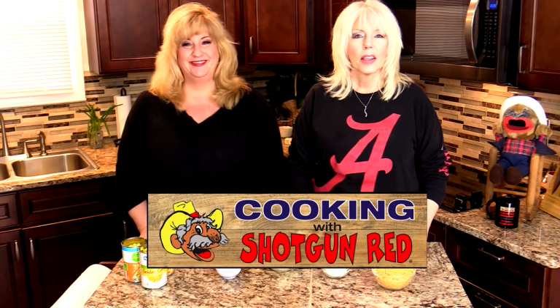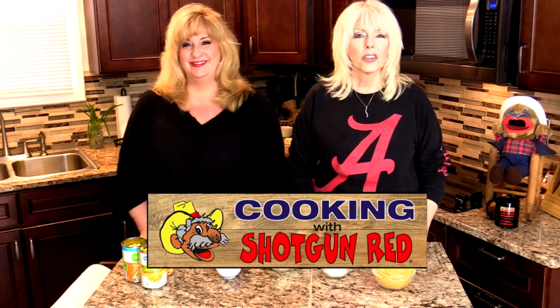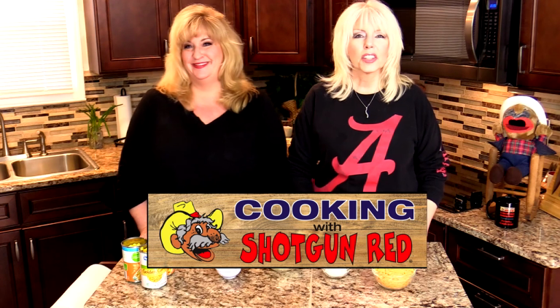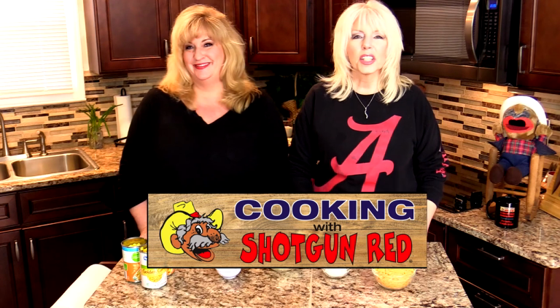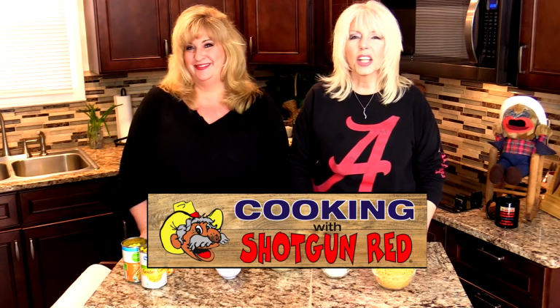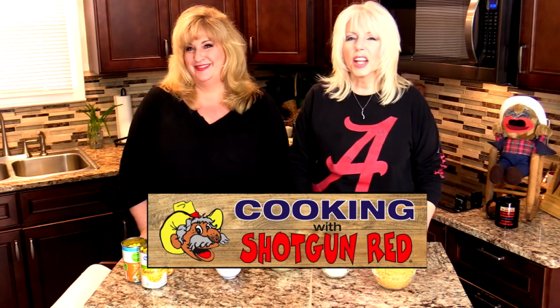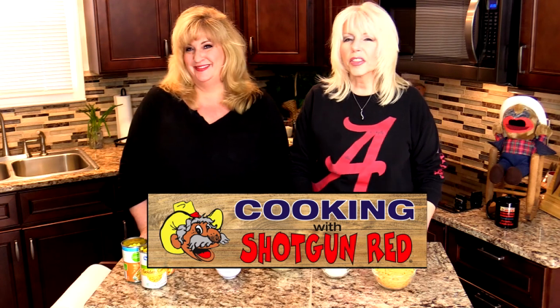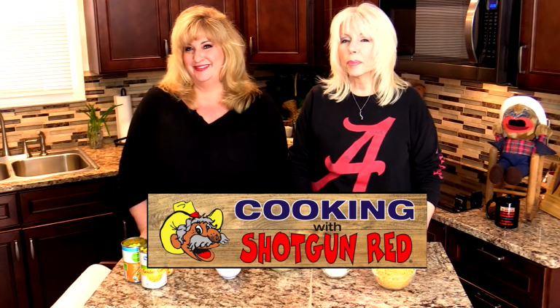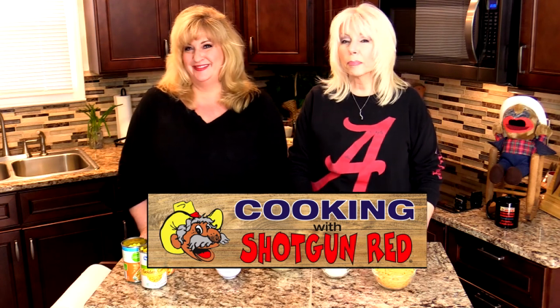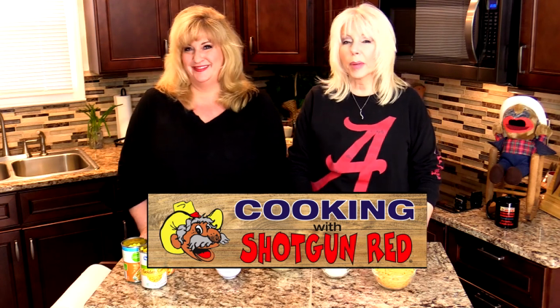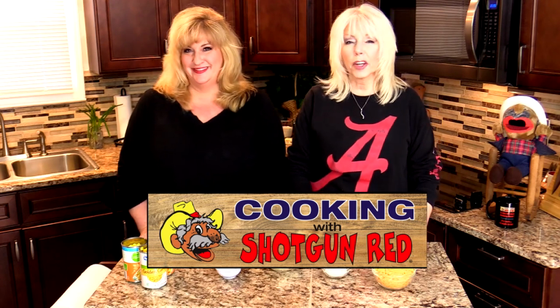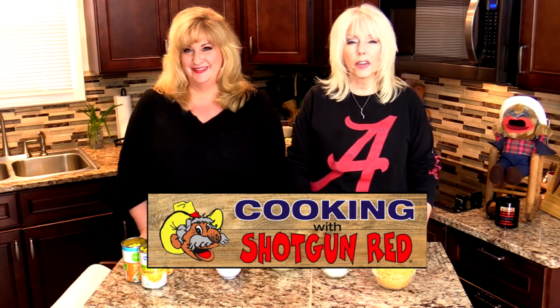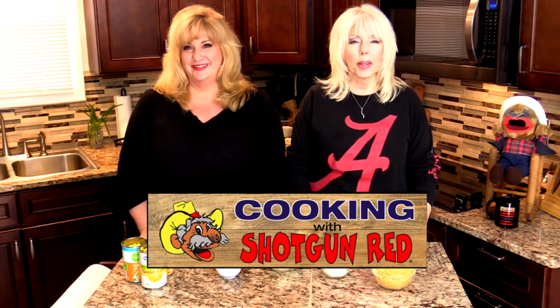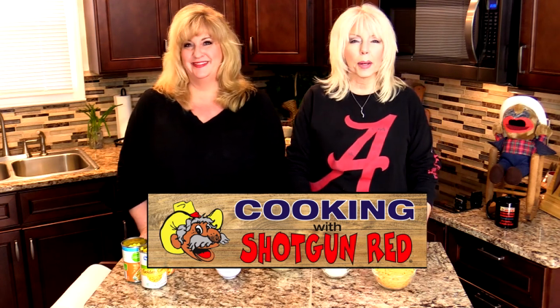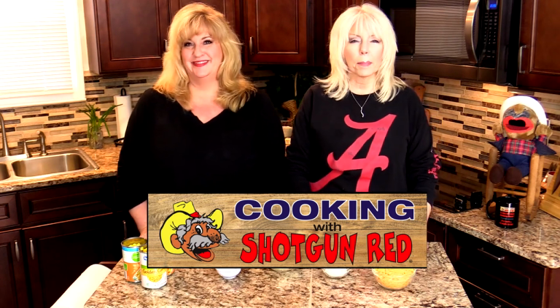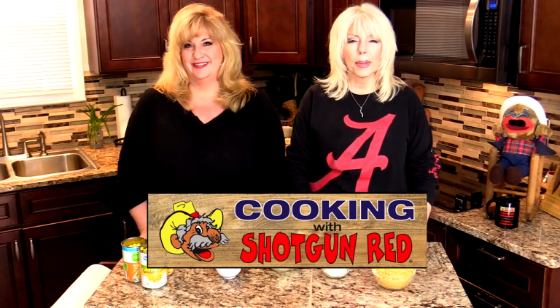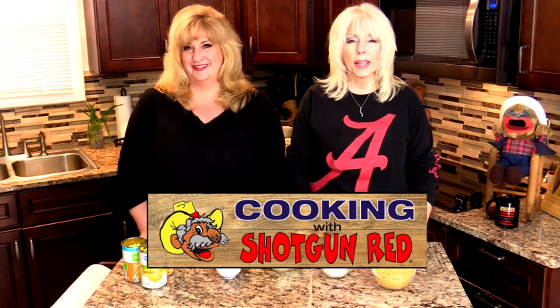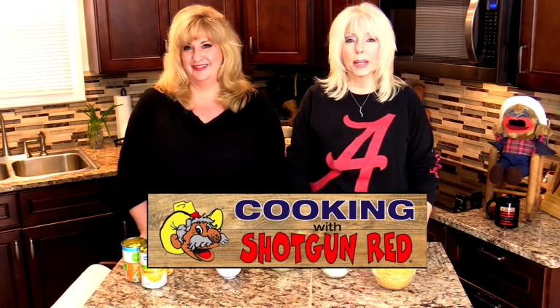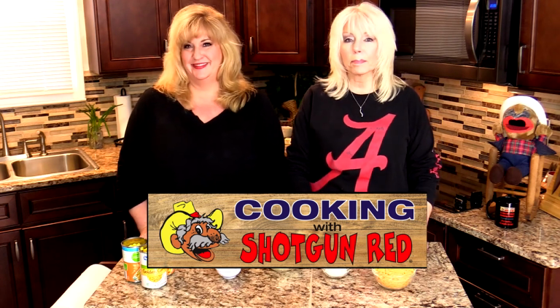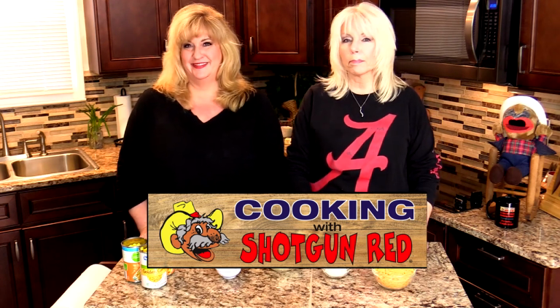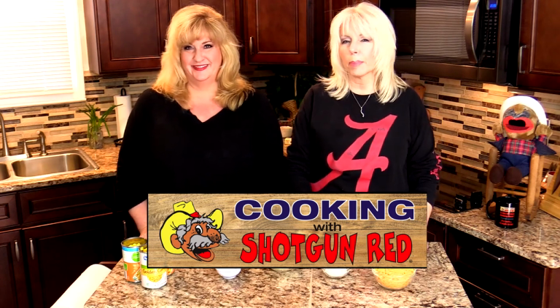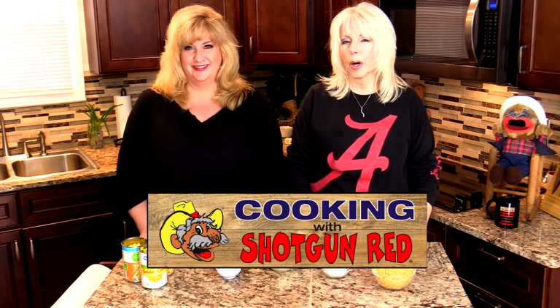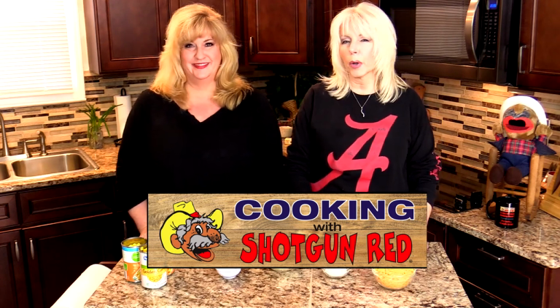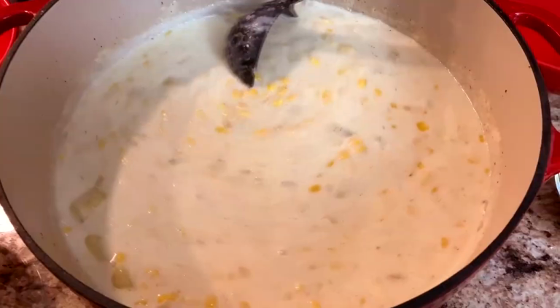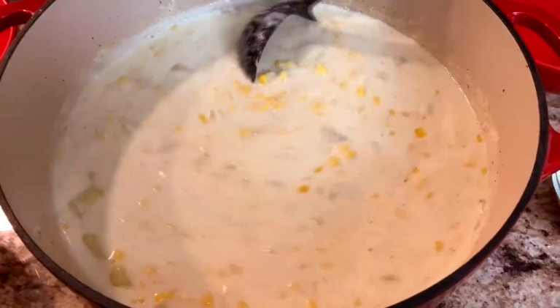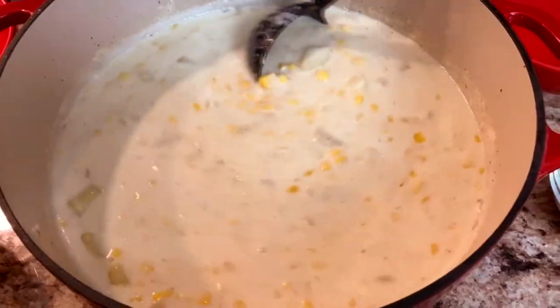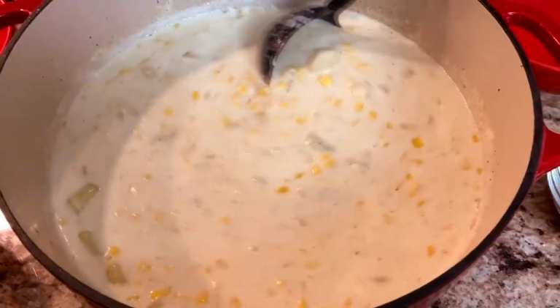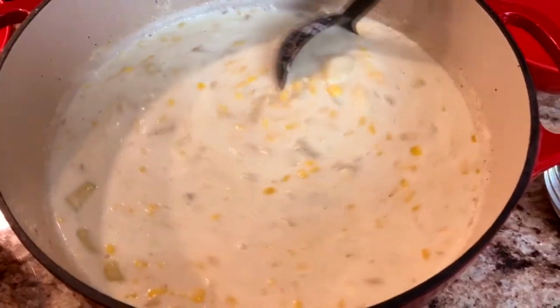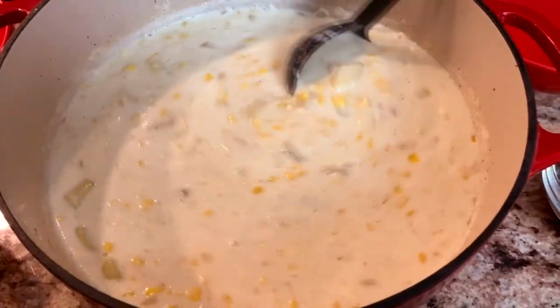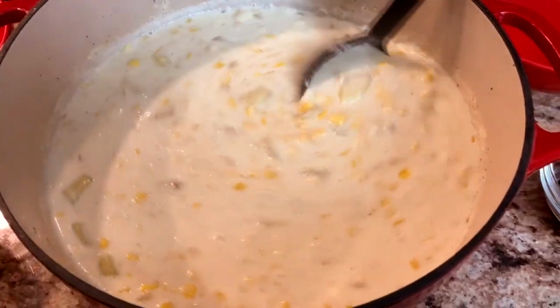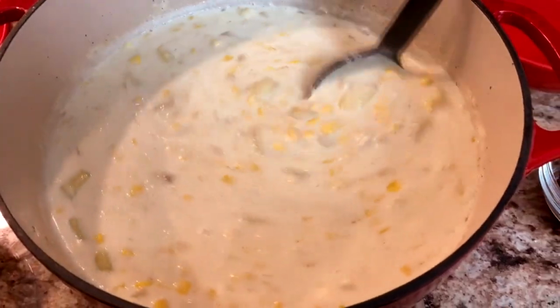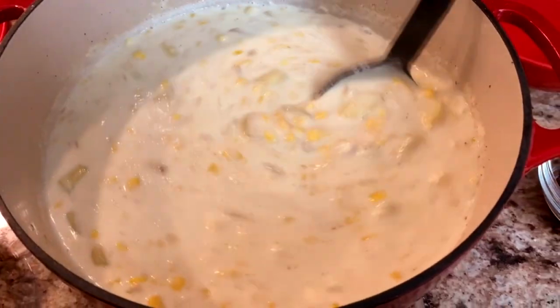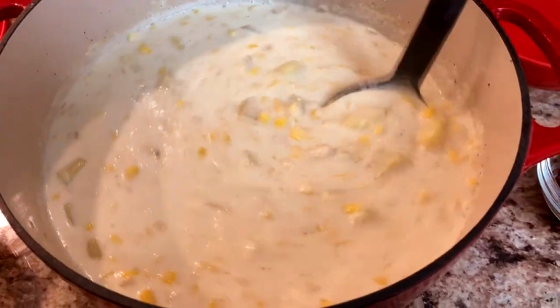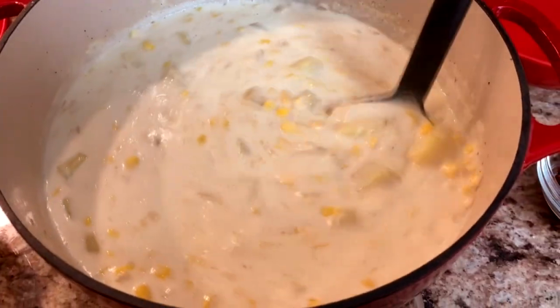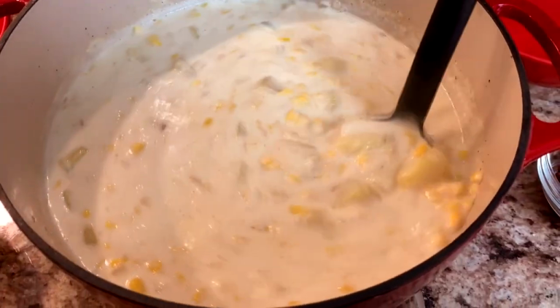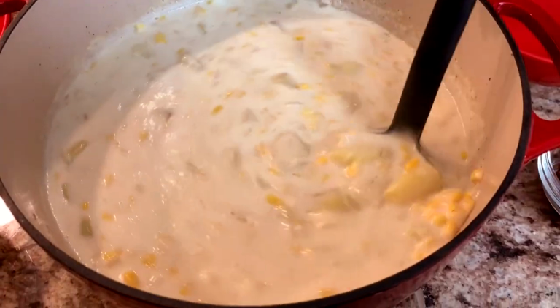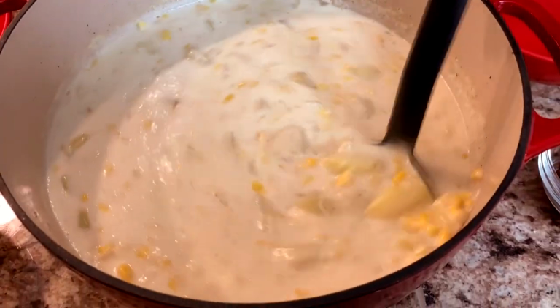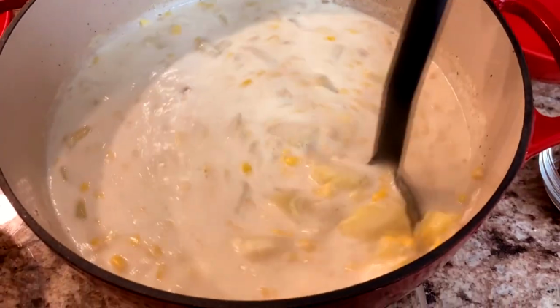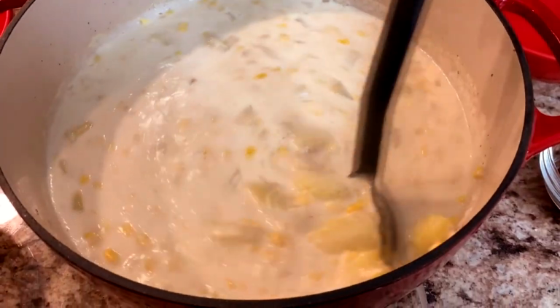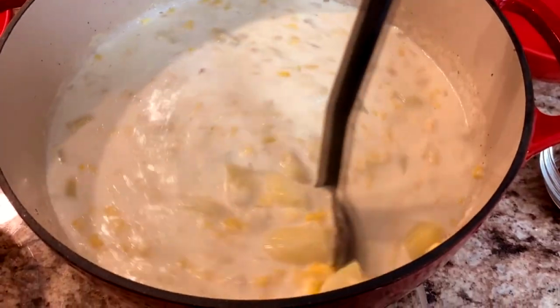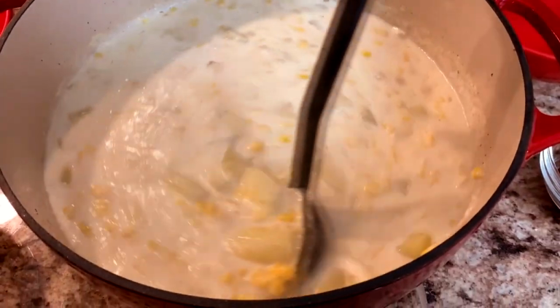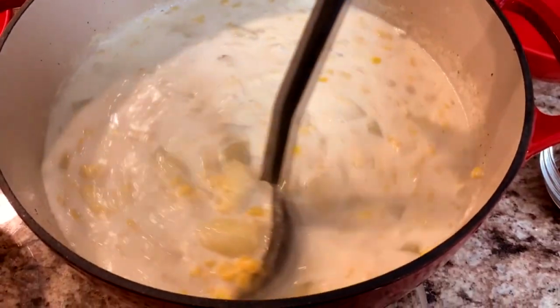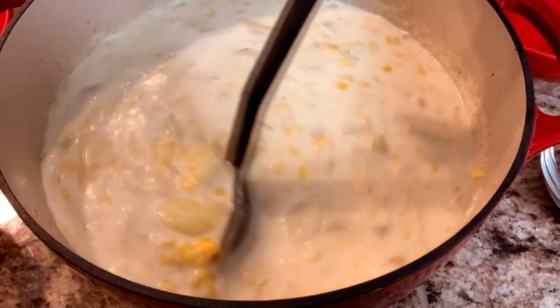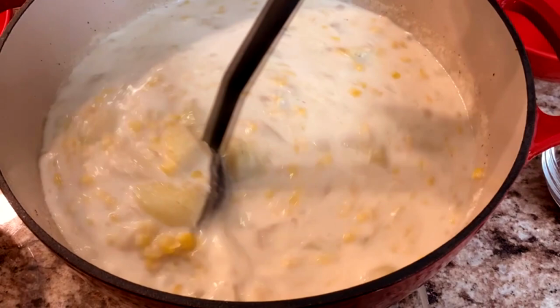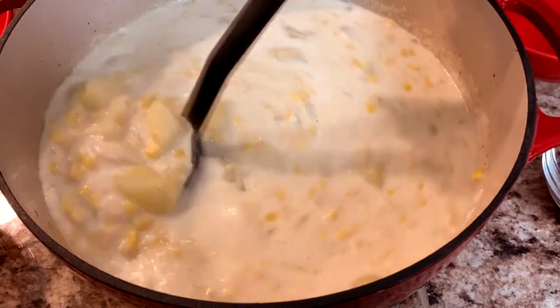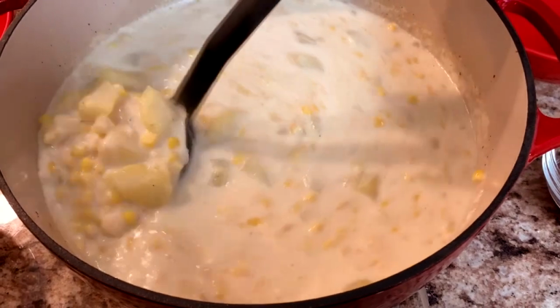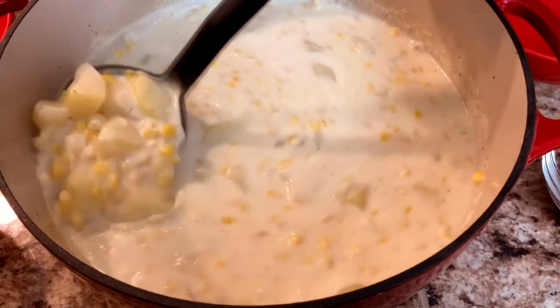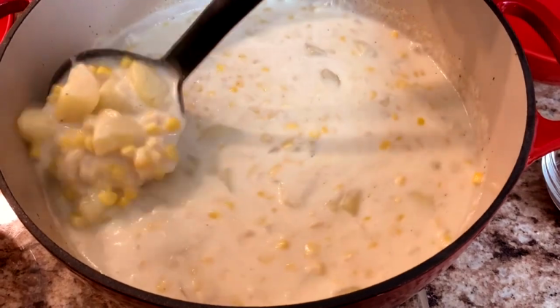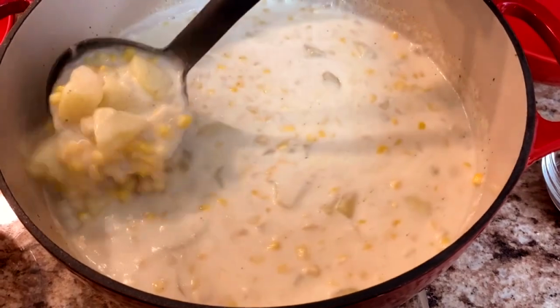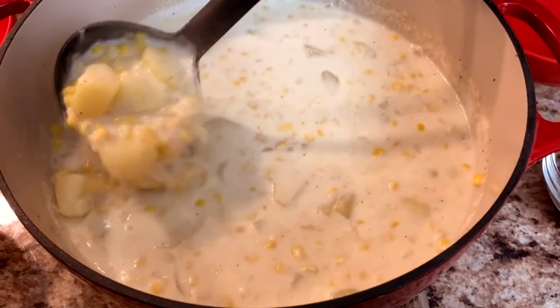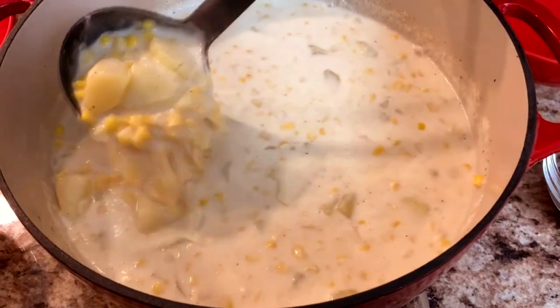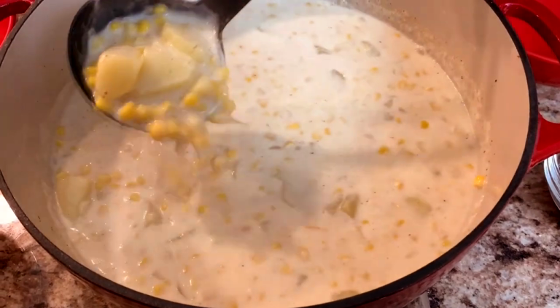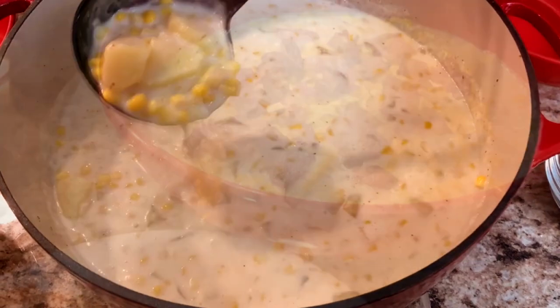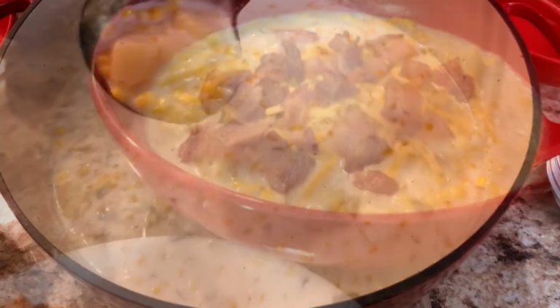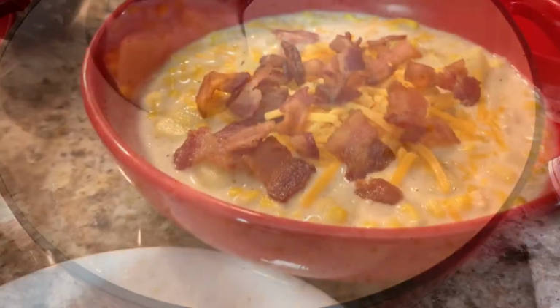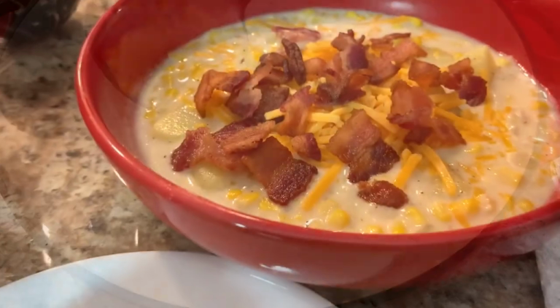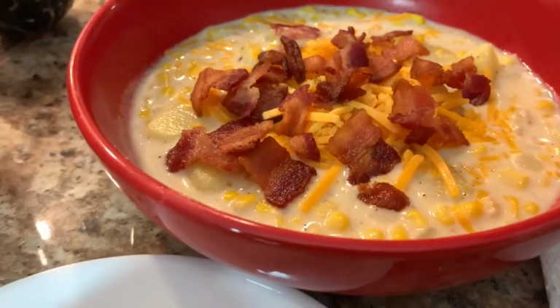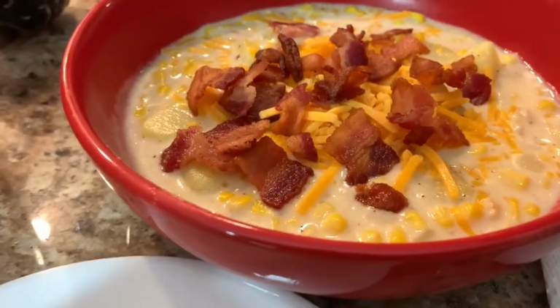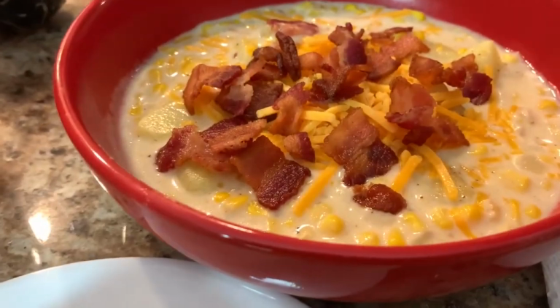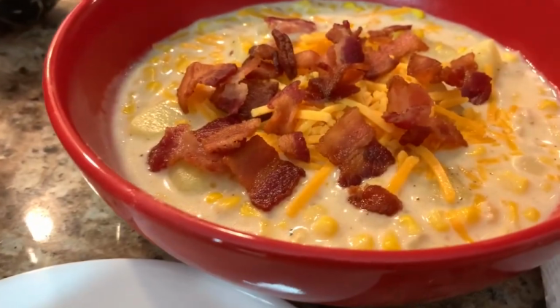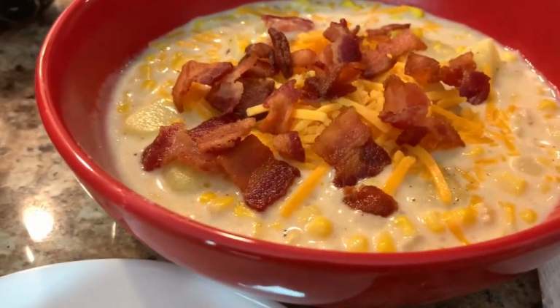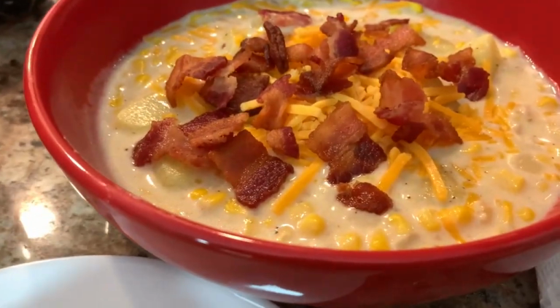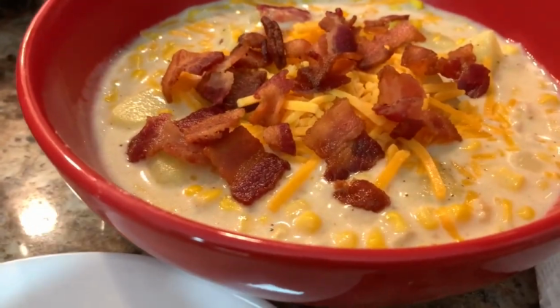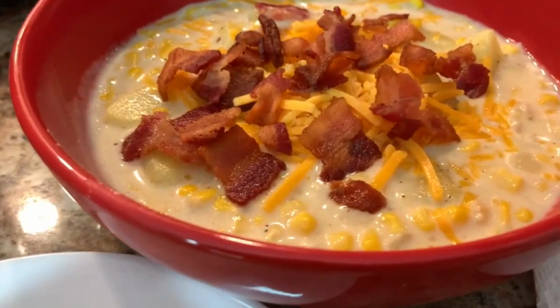There's nothing better than a big bowl of hot chowder. And today we're going to make corn chowder.